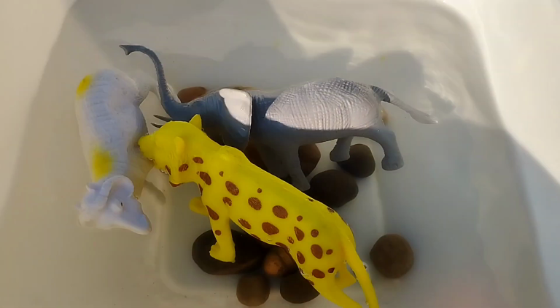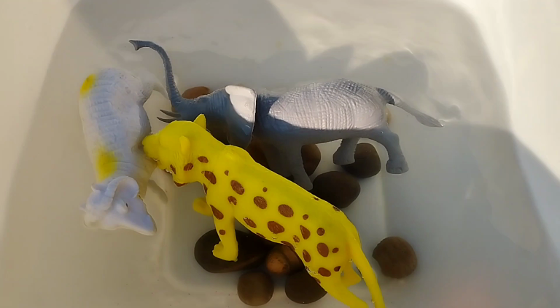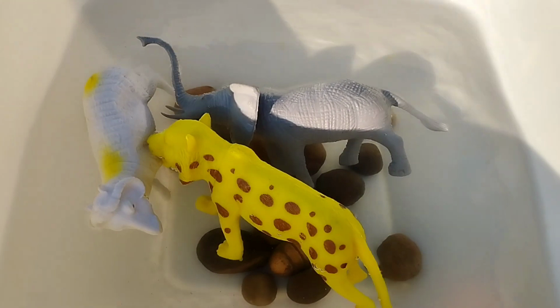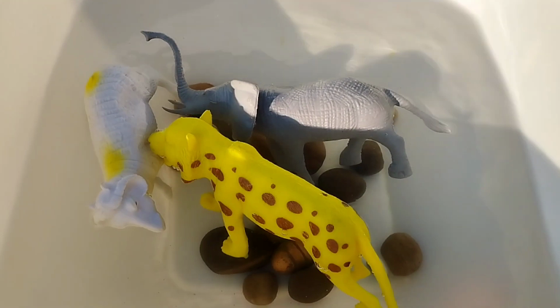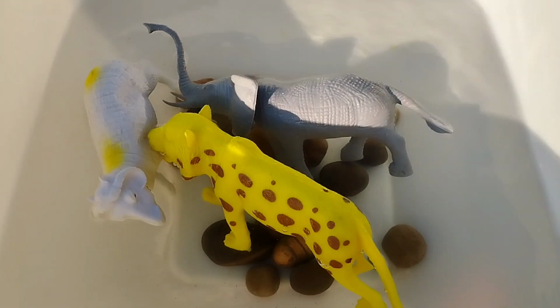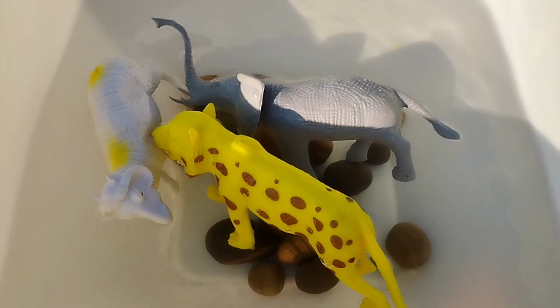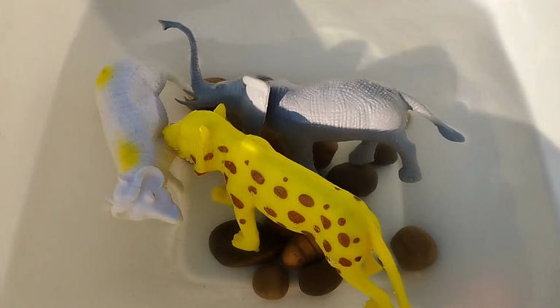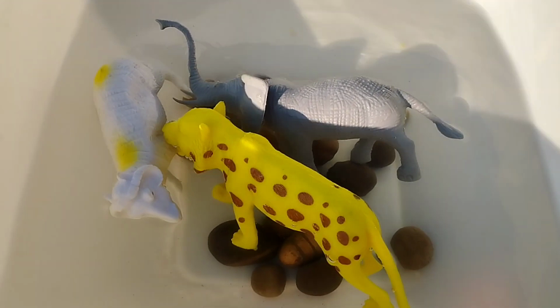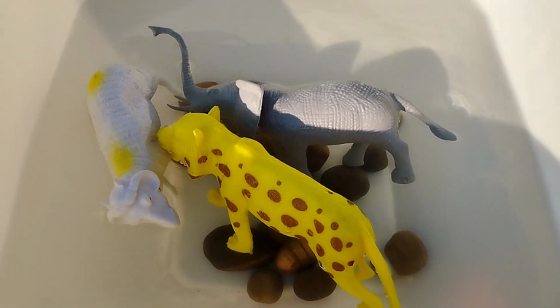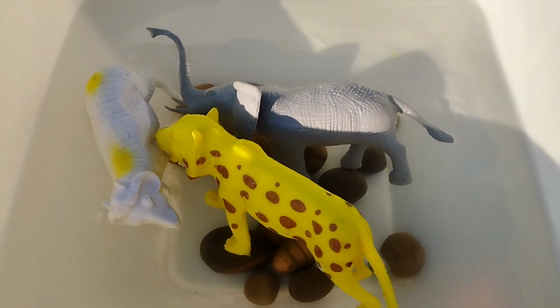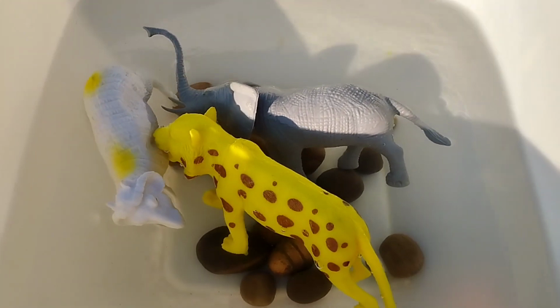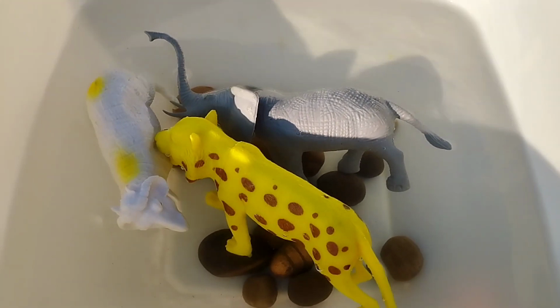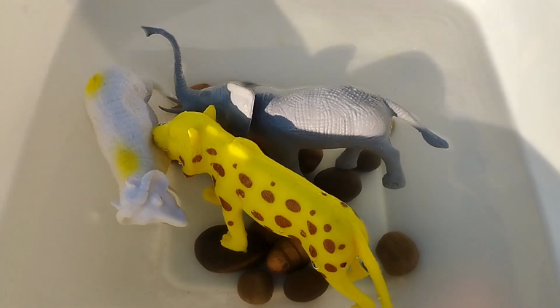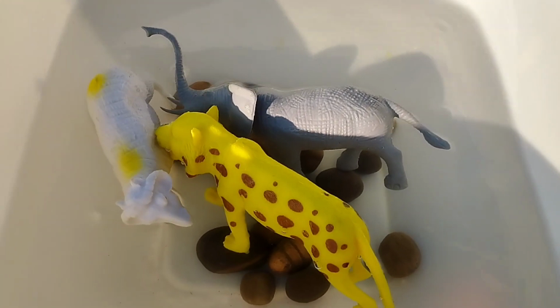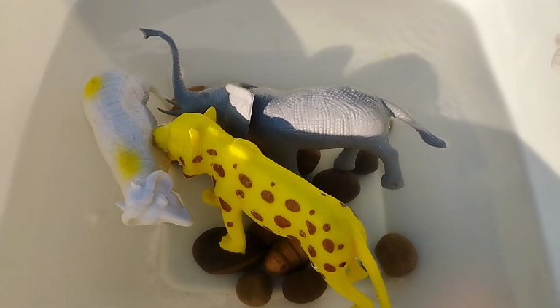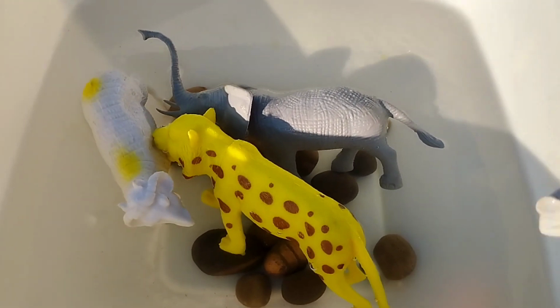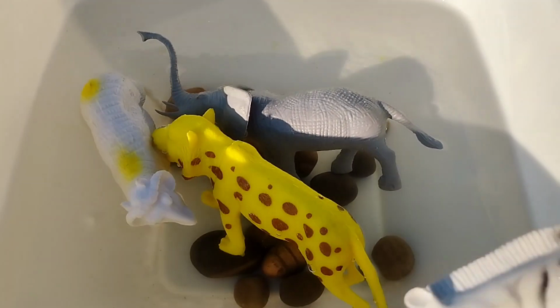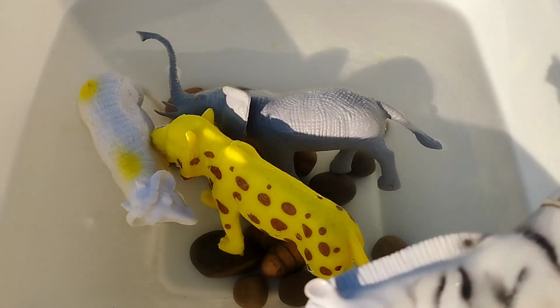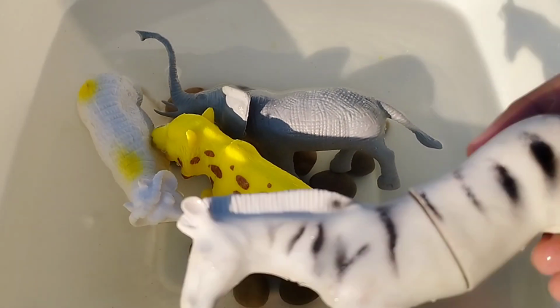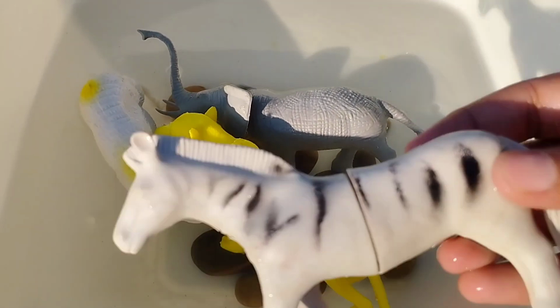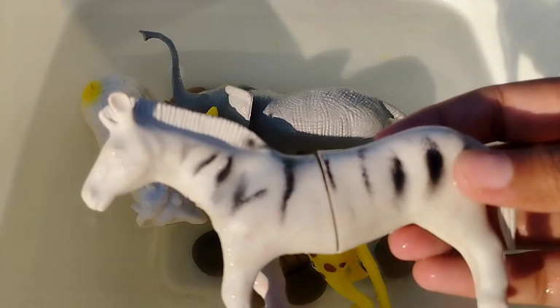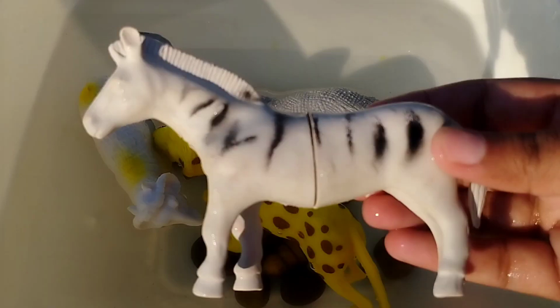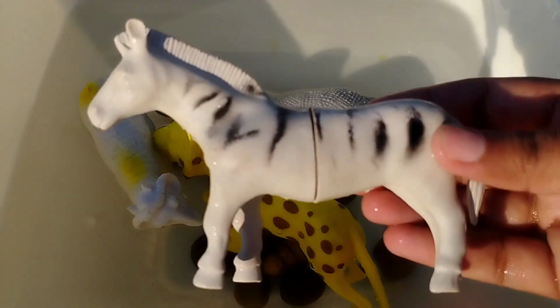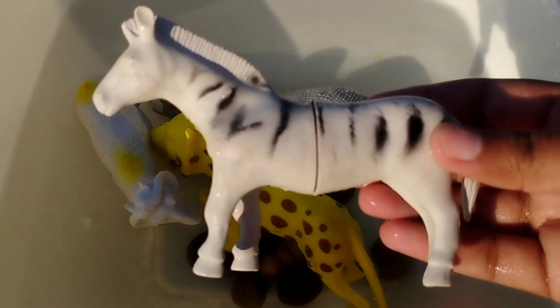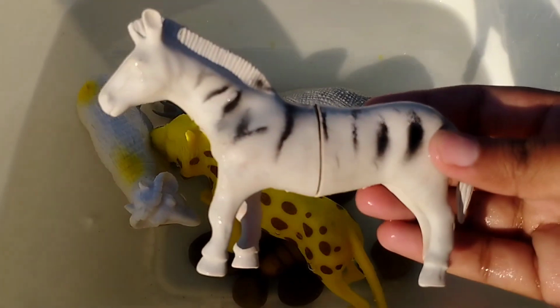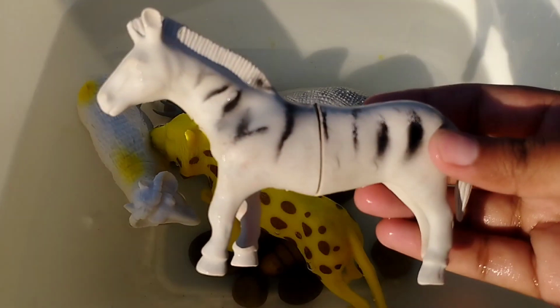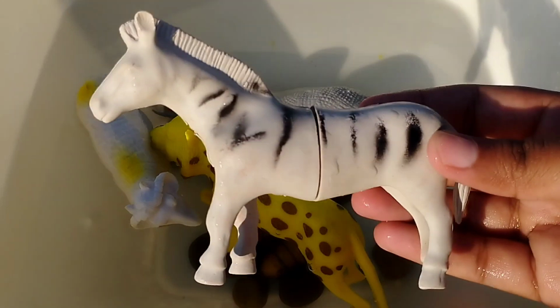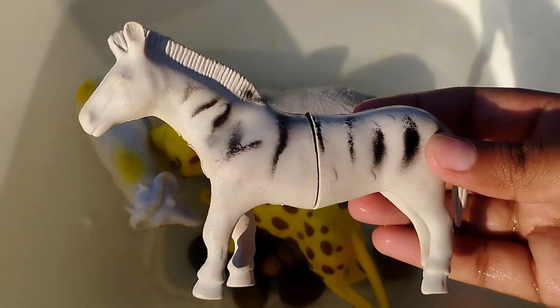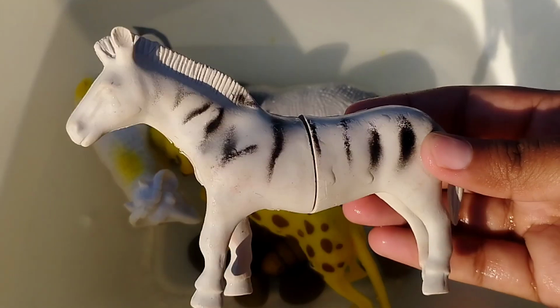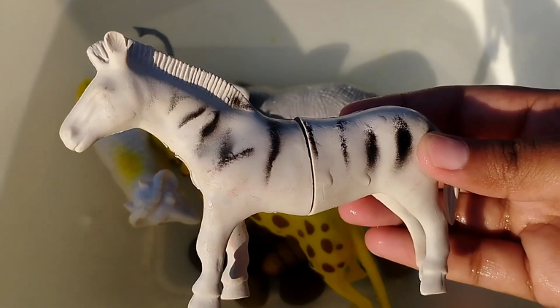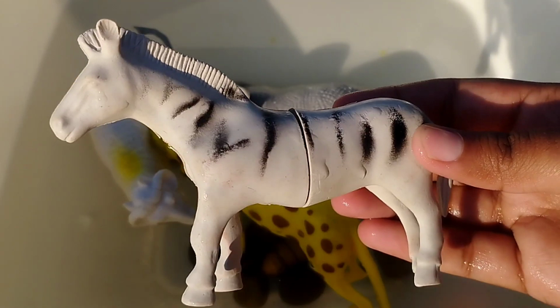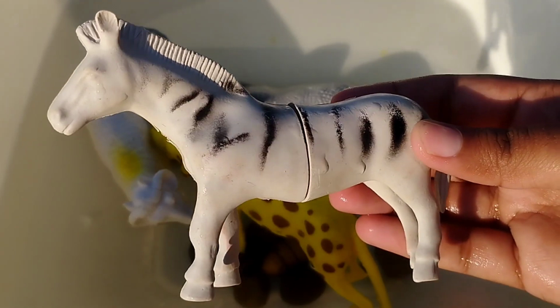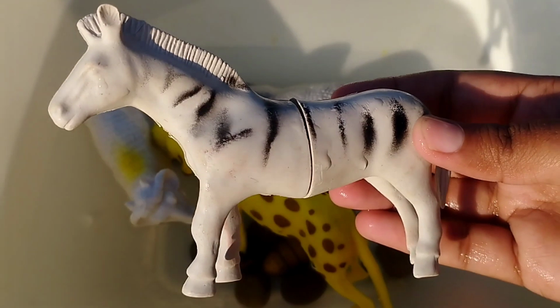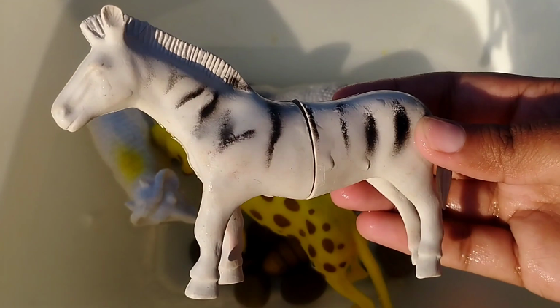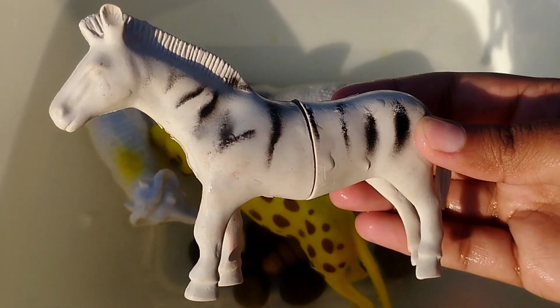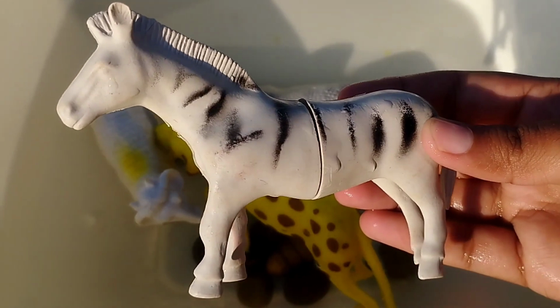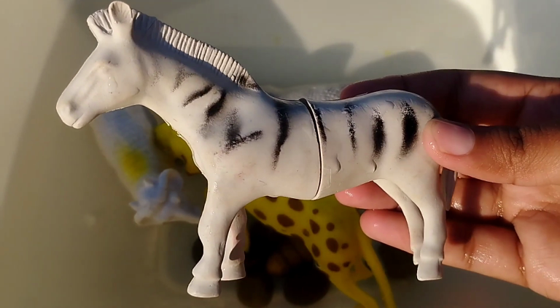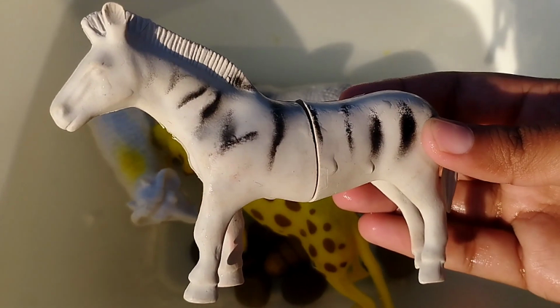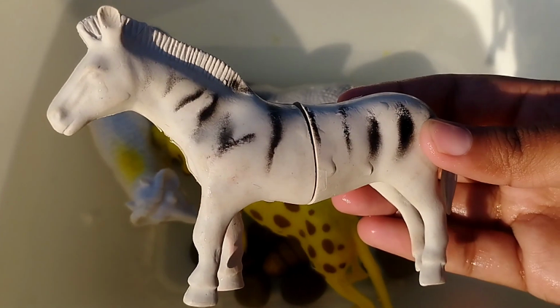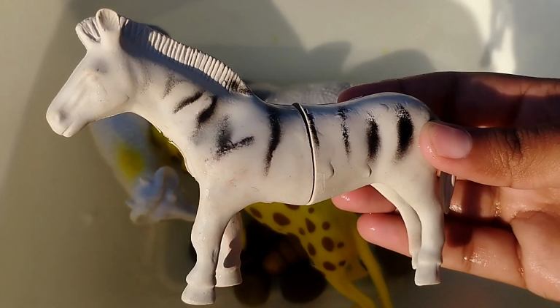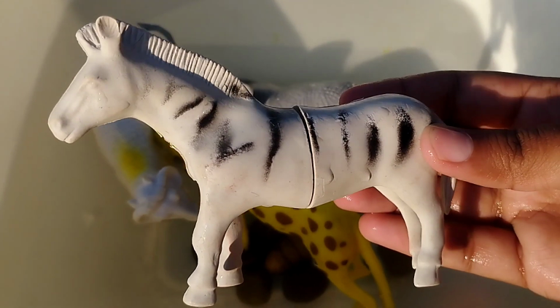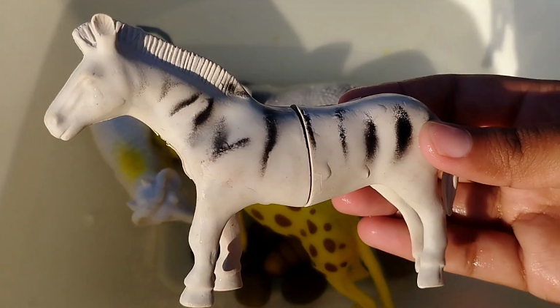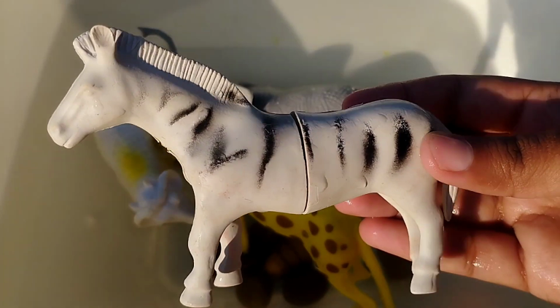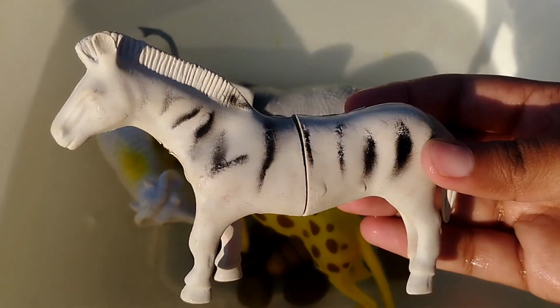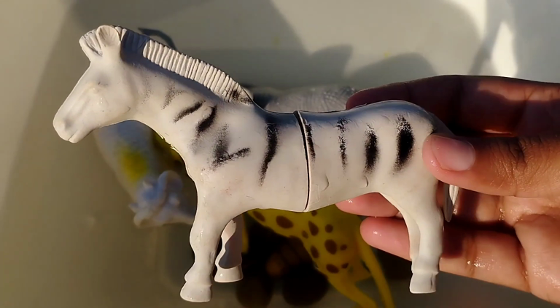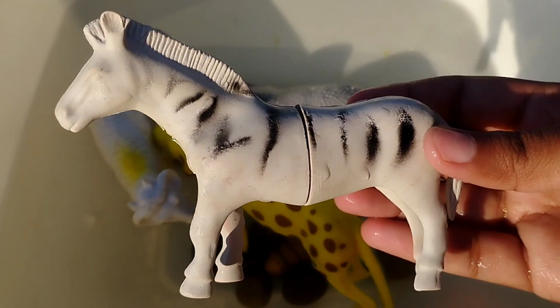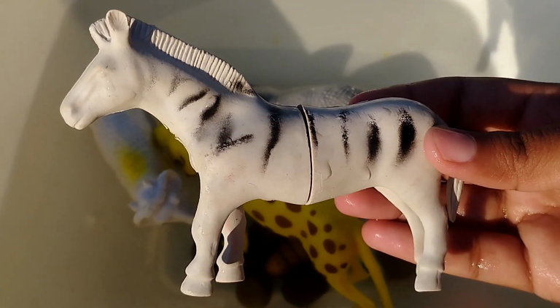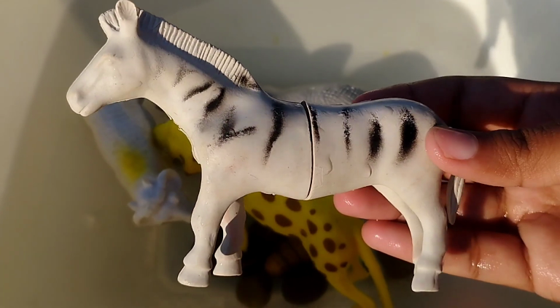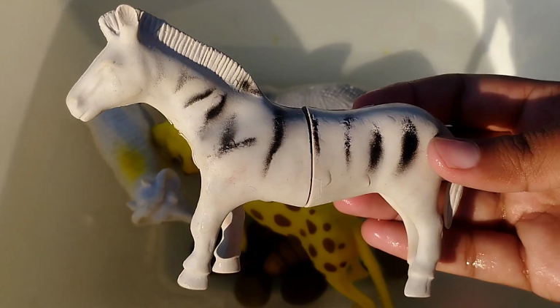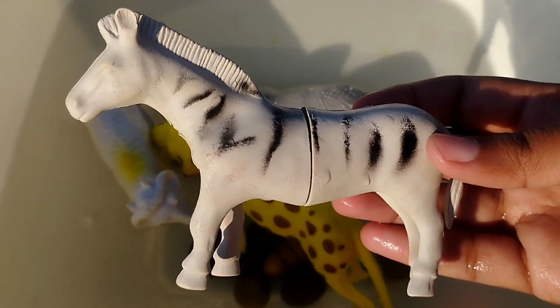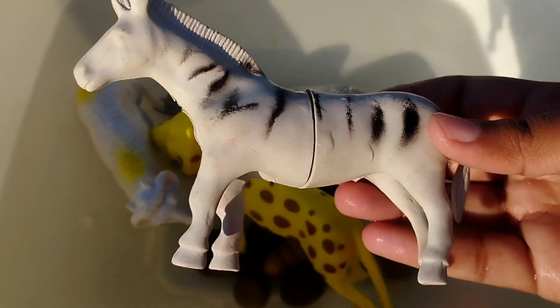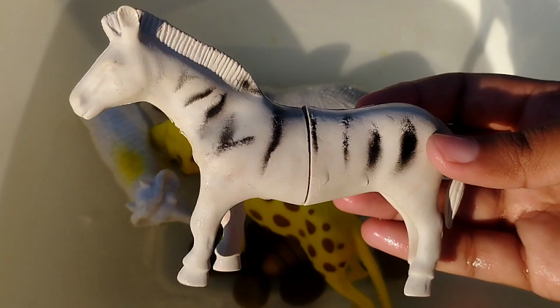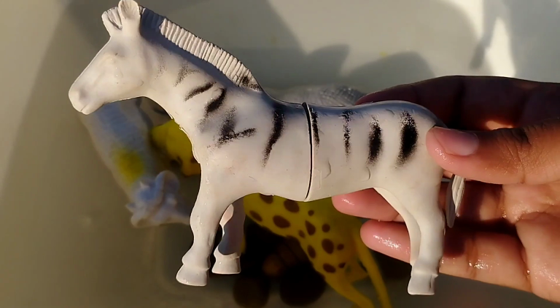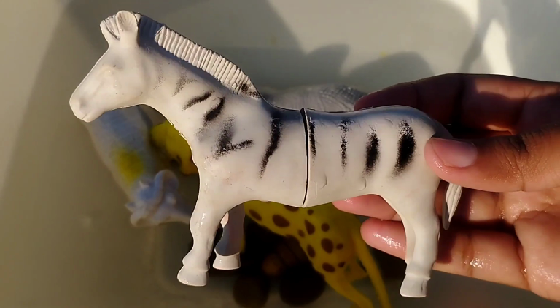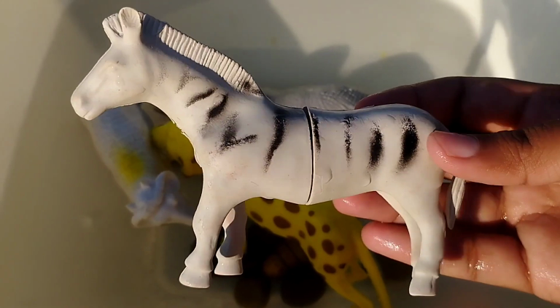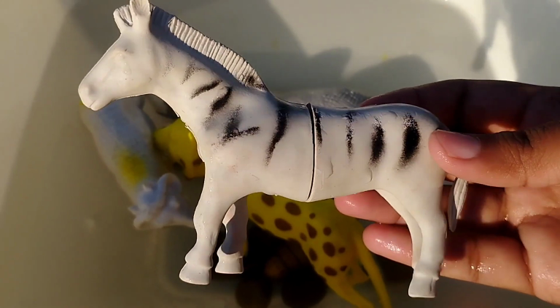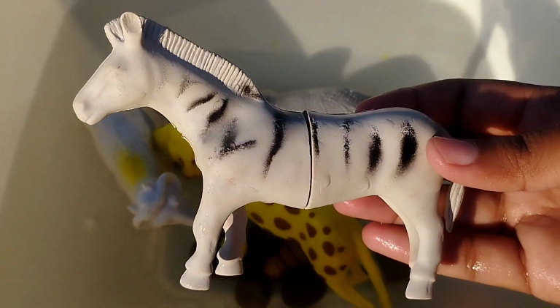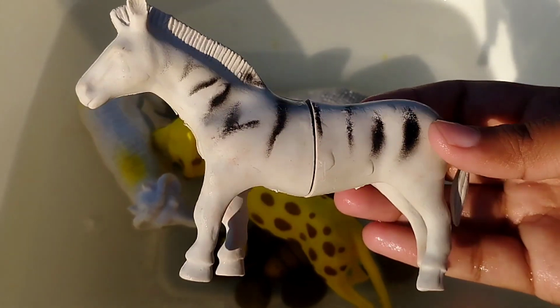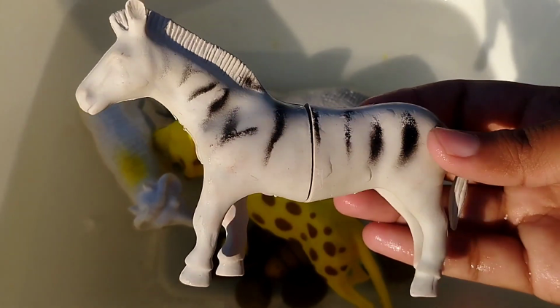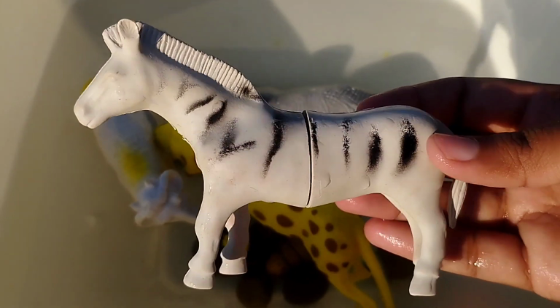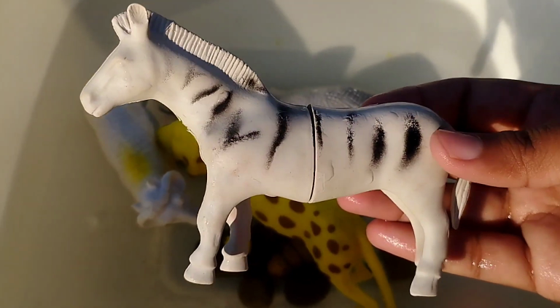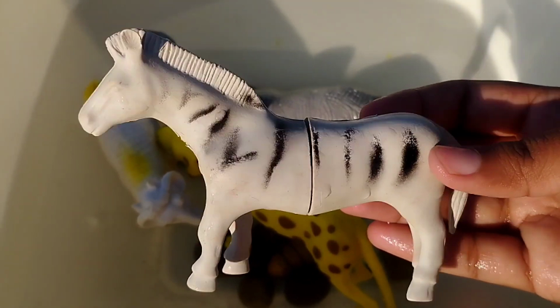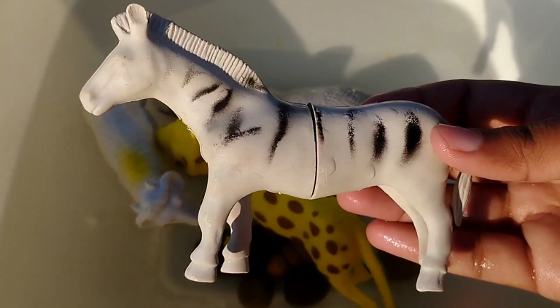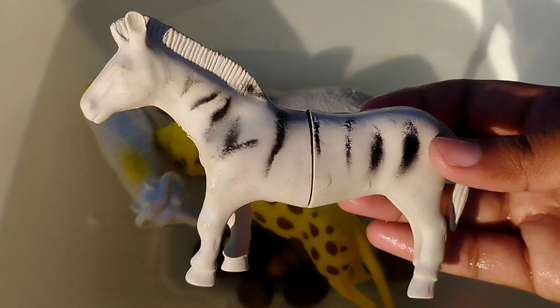The next one is a zebra. This is a zebra.